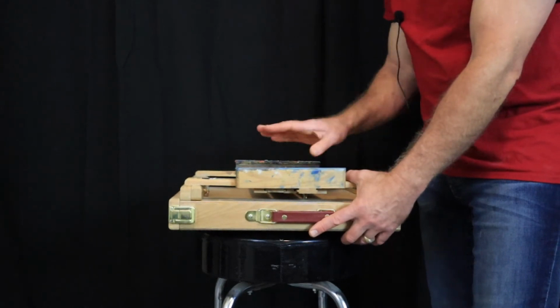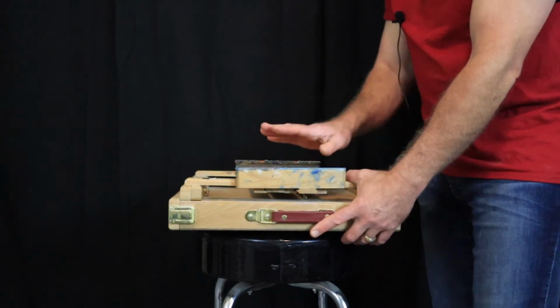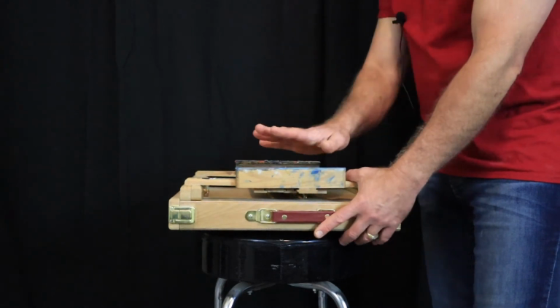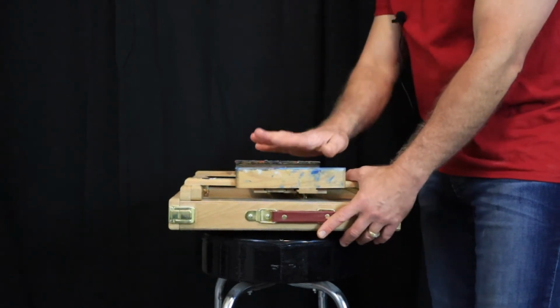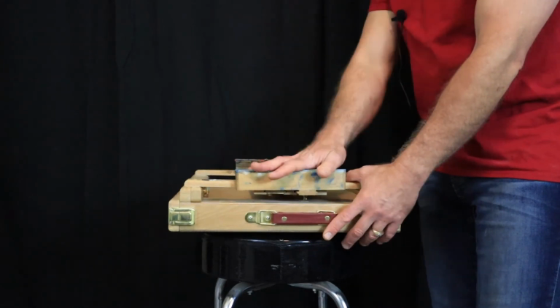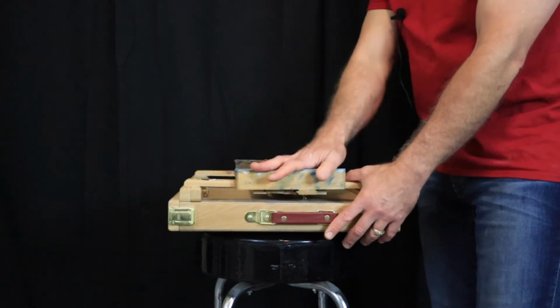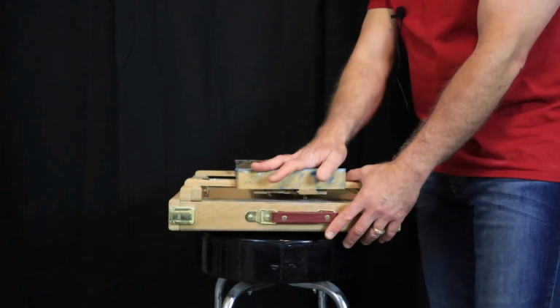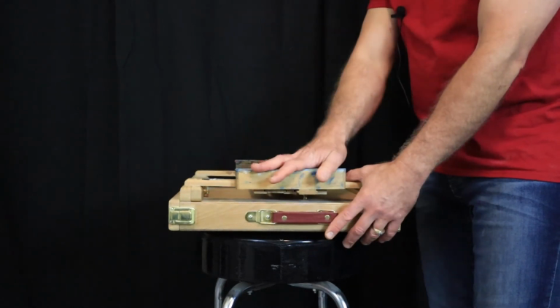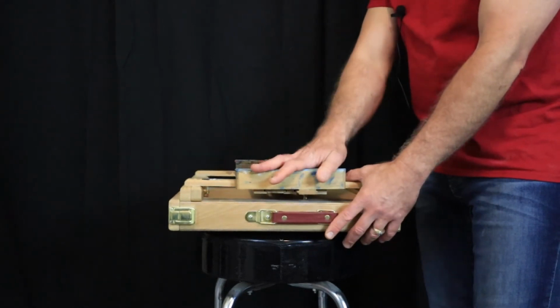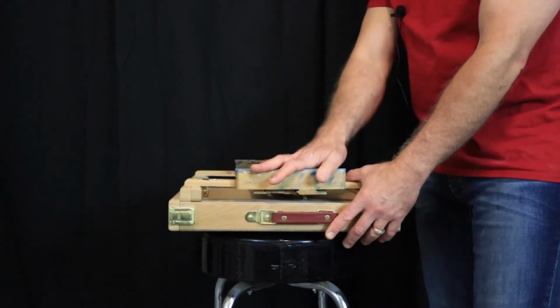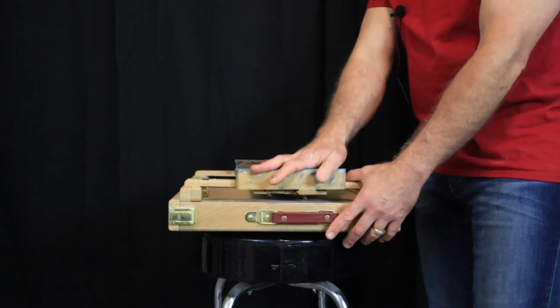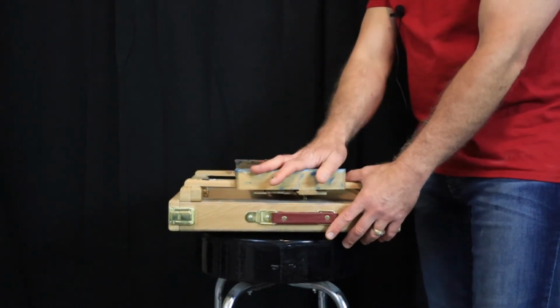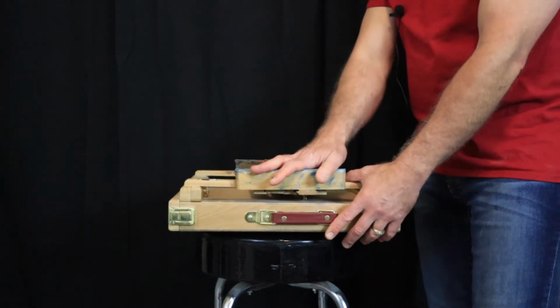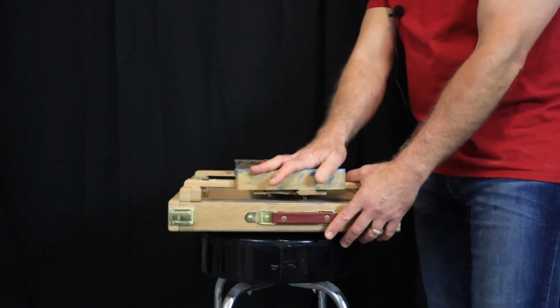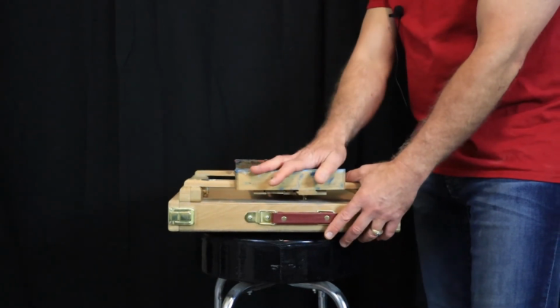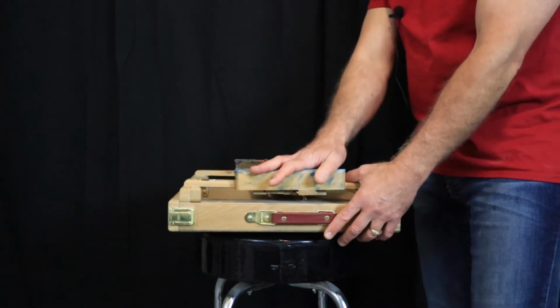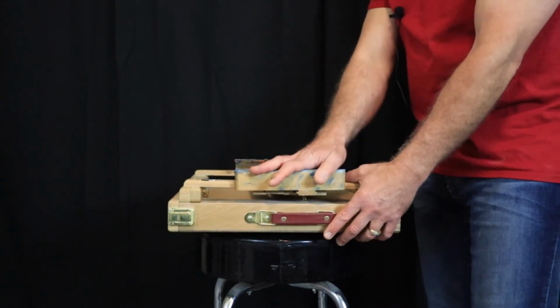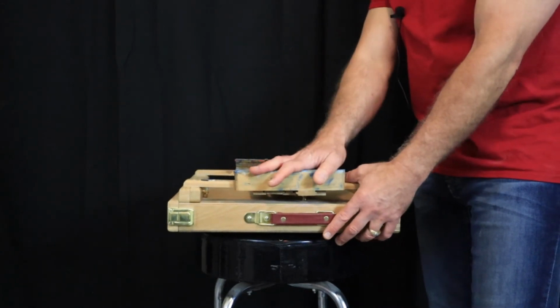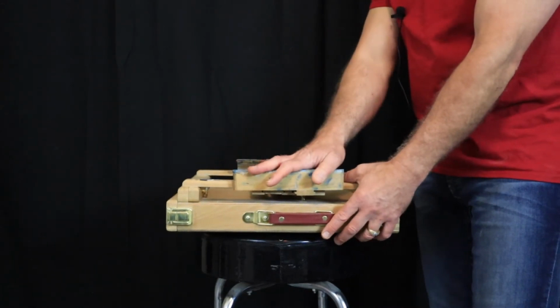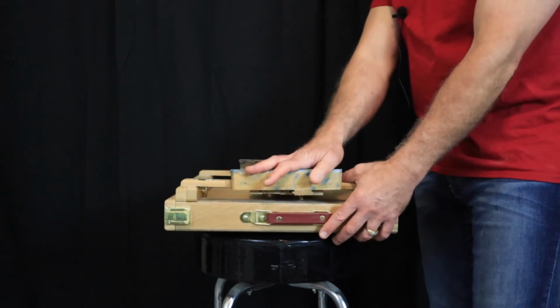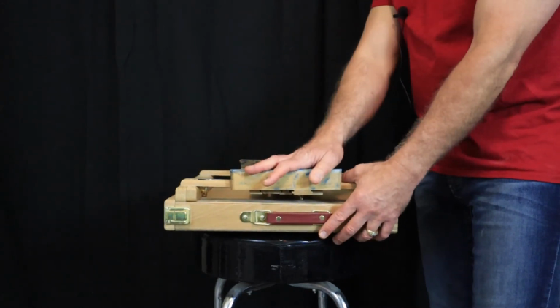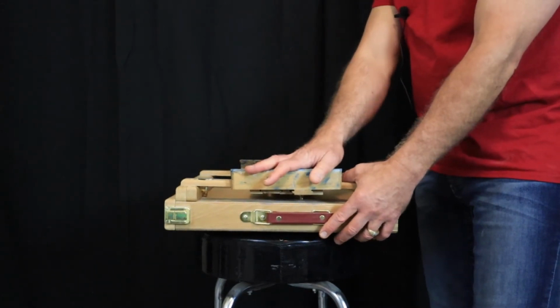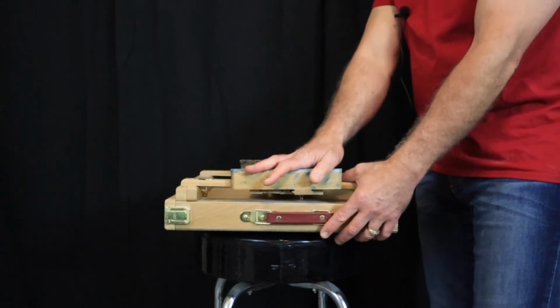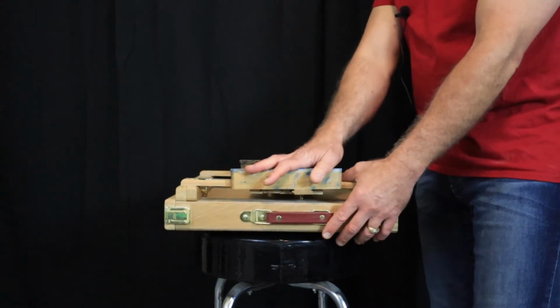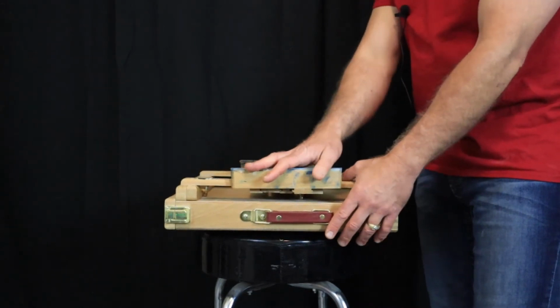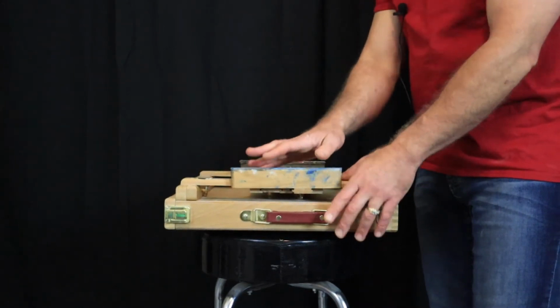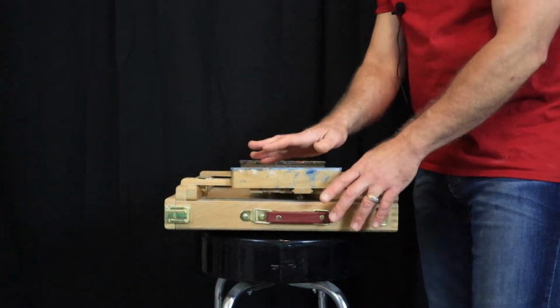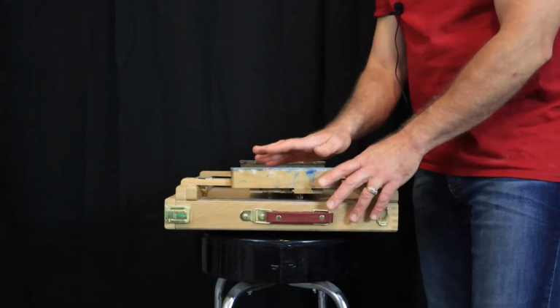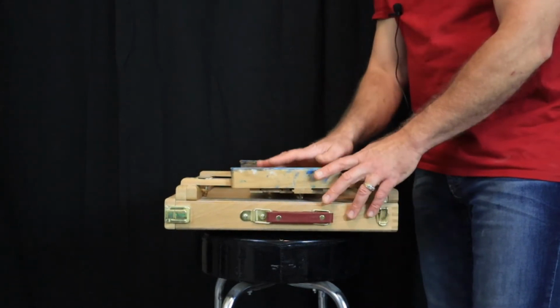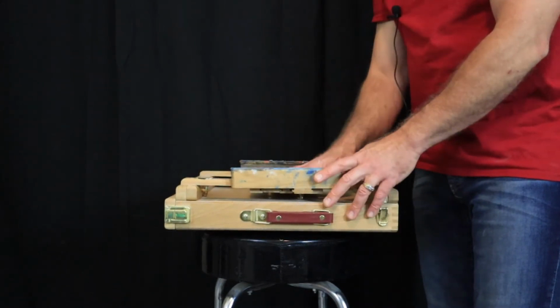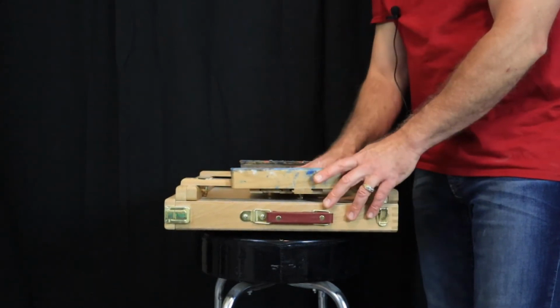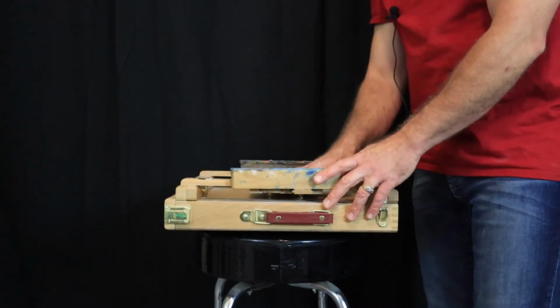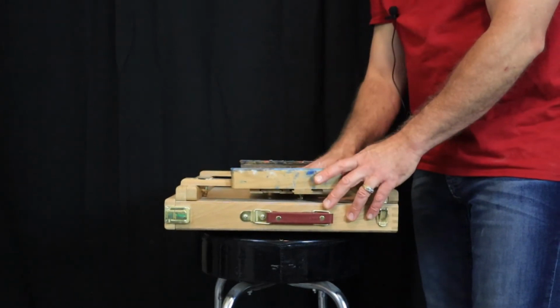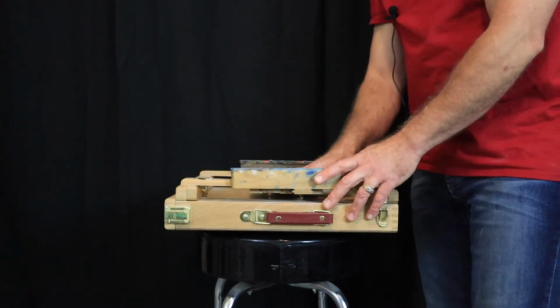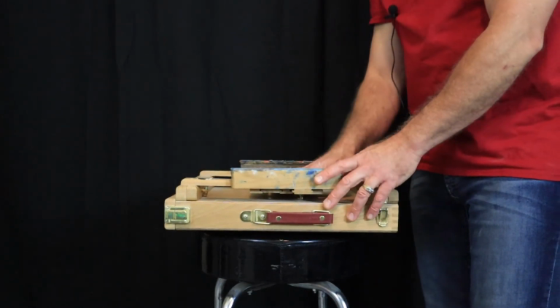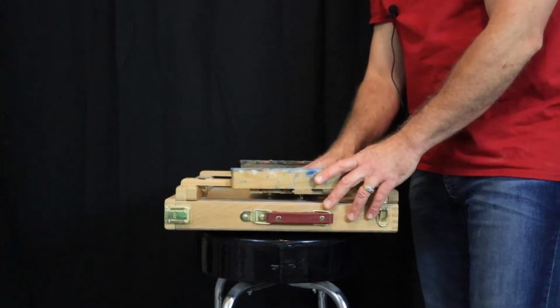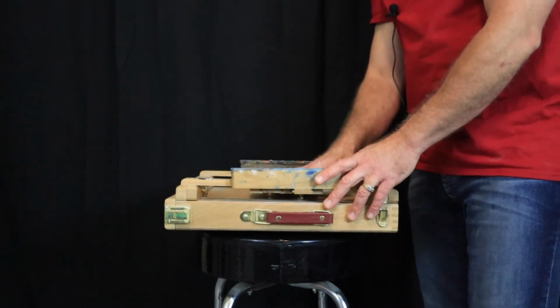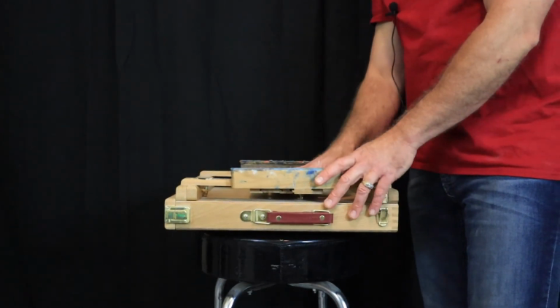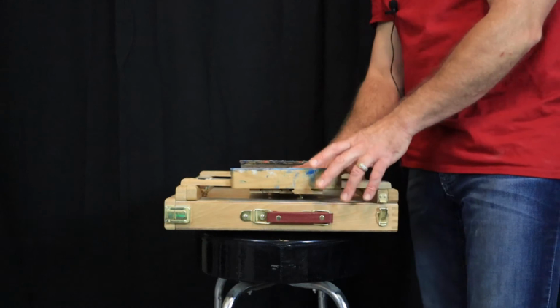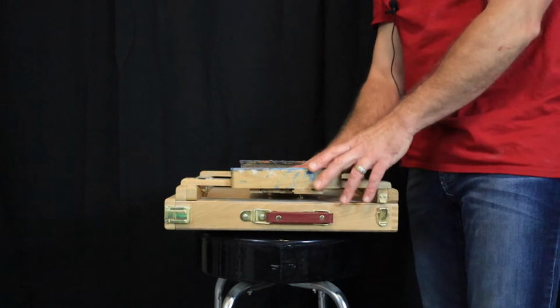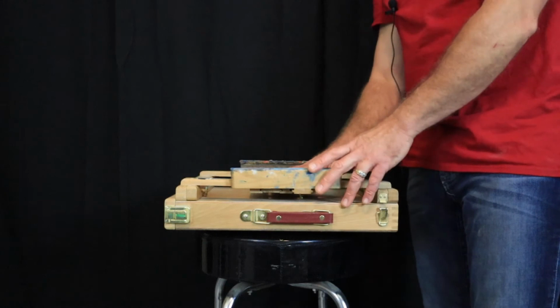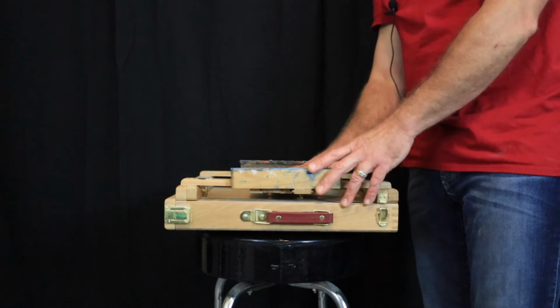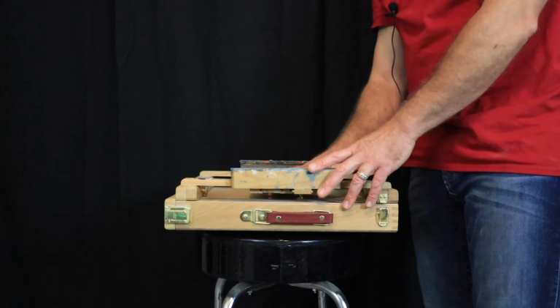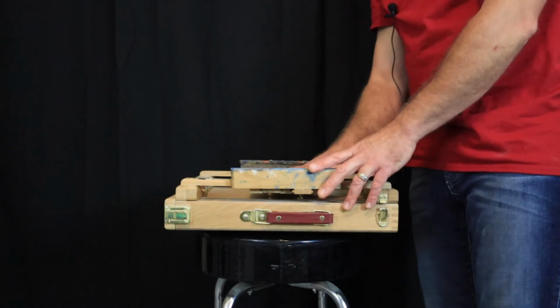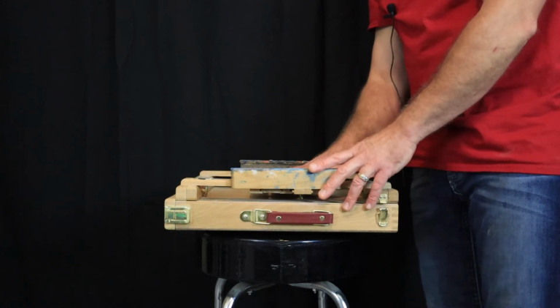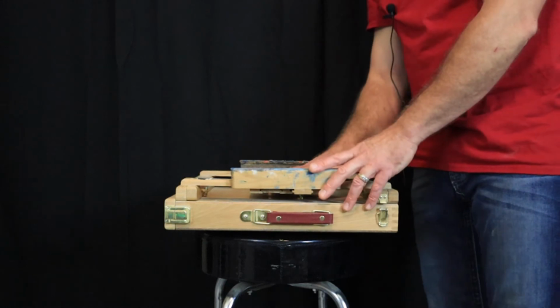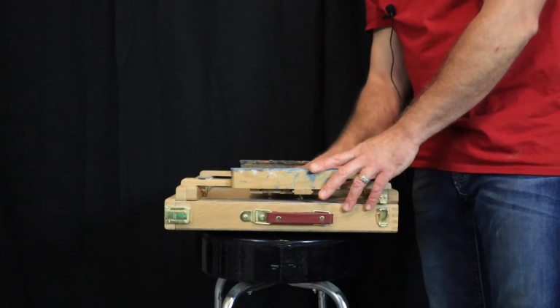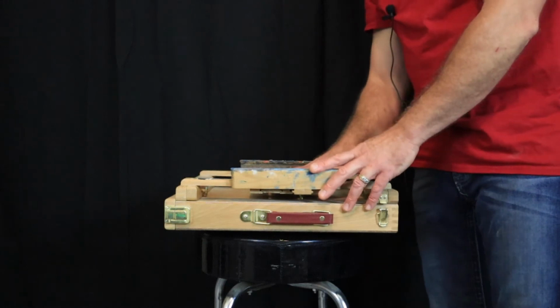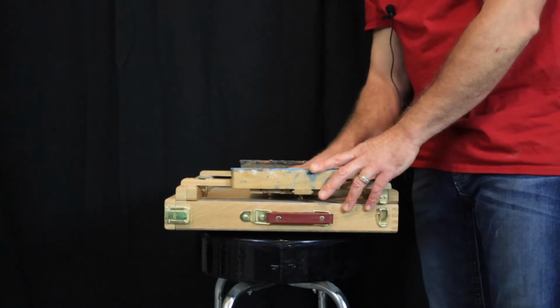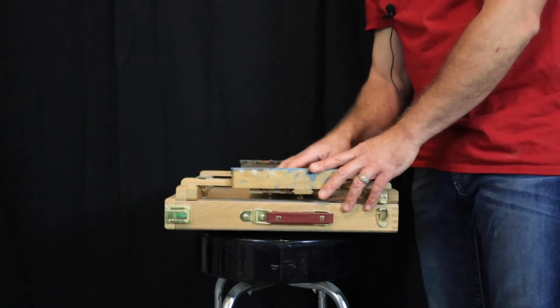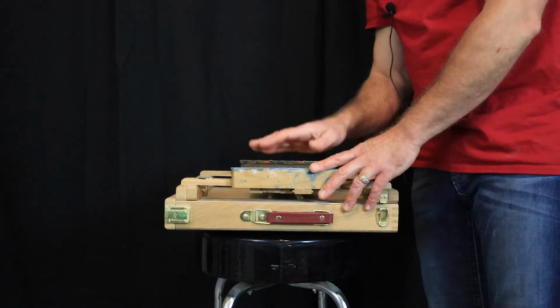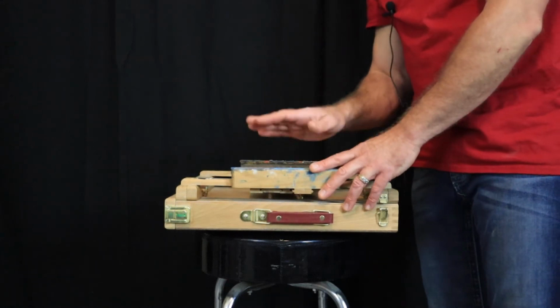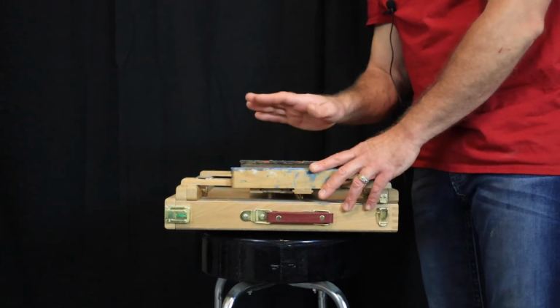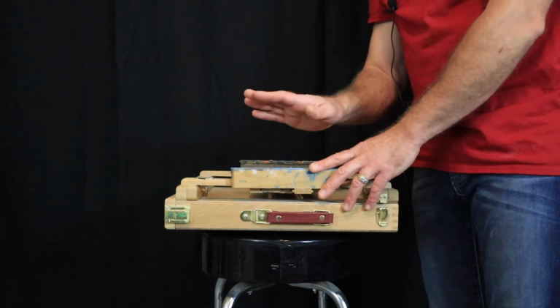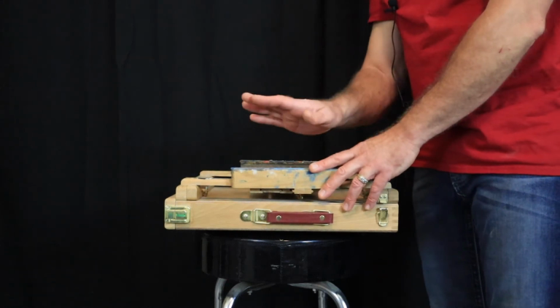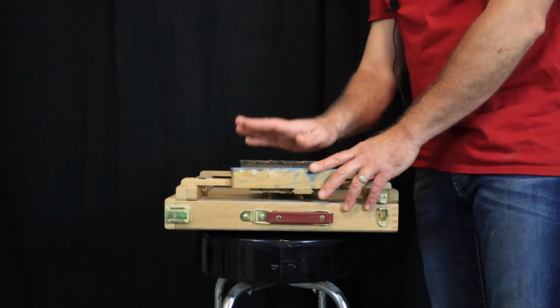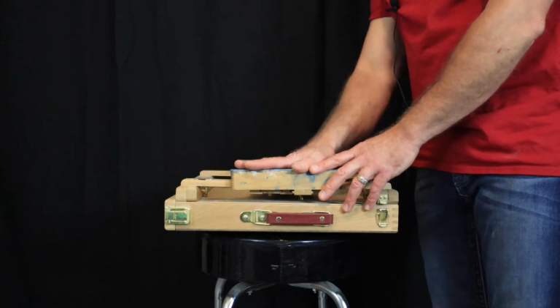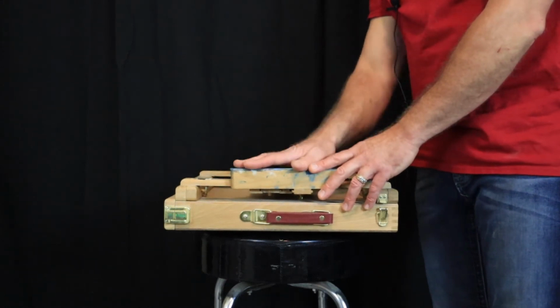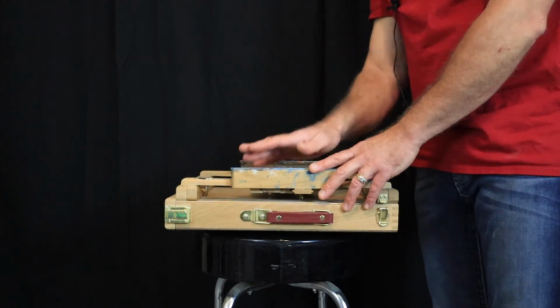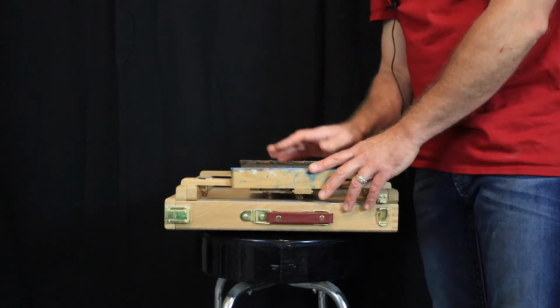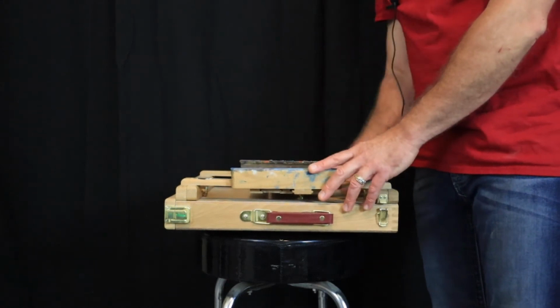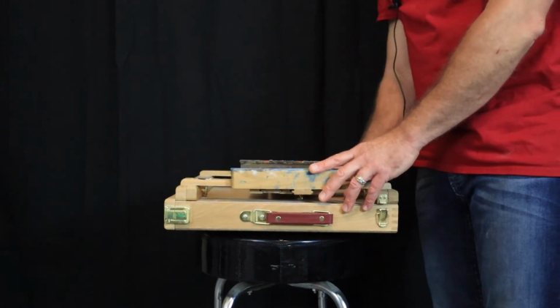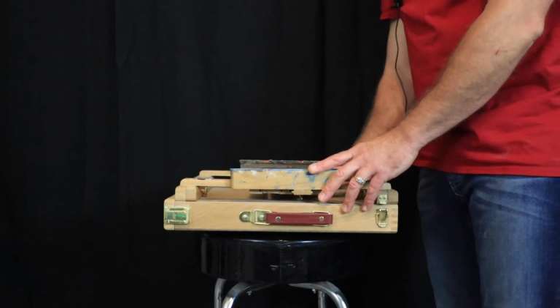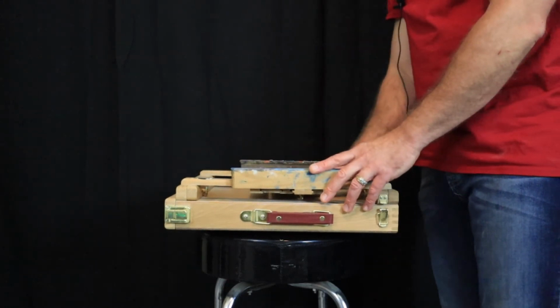You can find these on amazon.com or at your local hobby or craft store. So check these out.